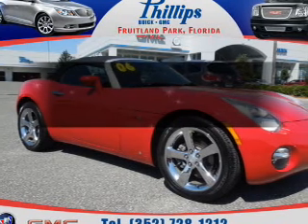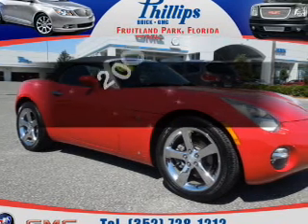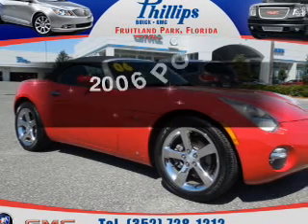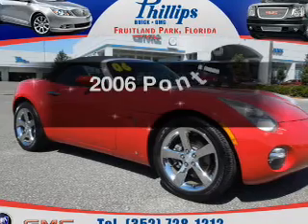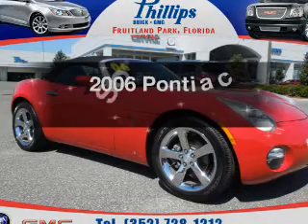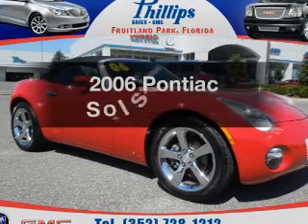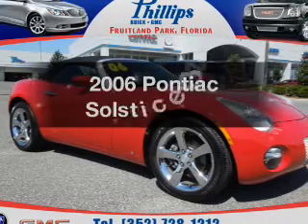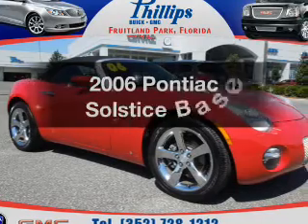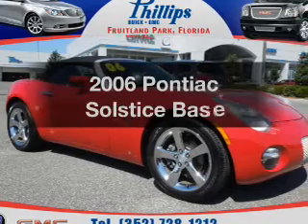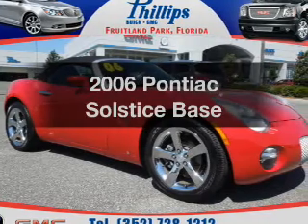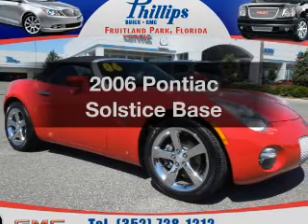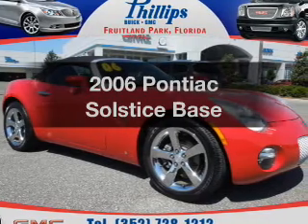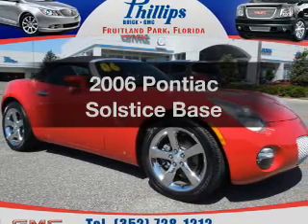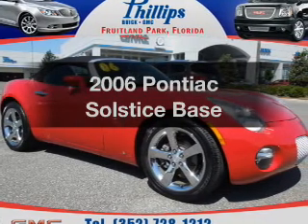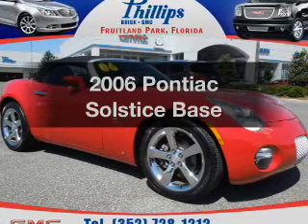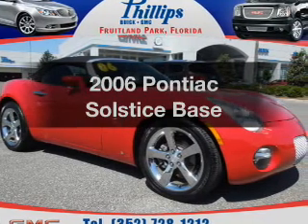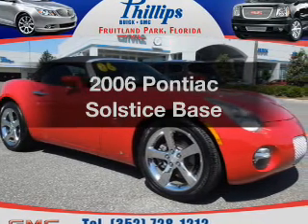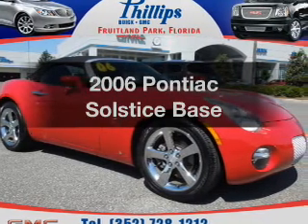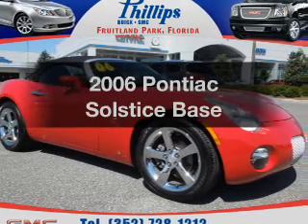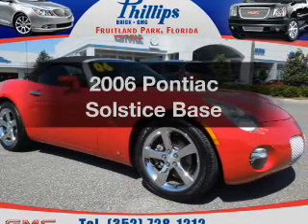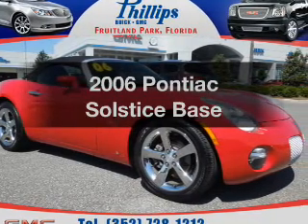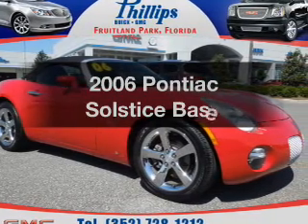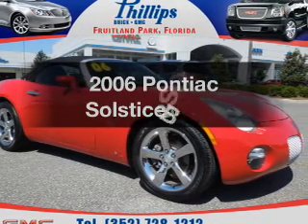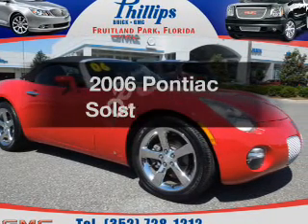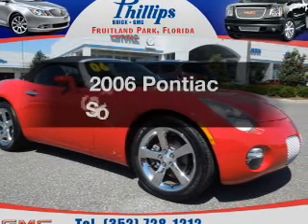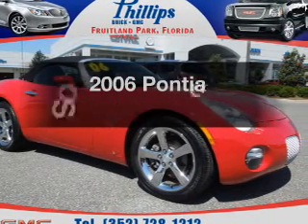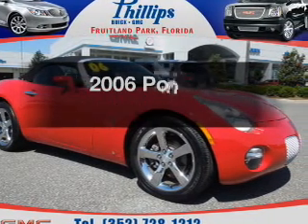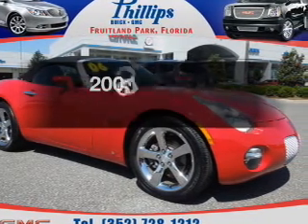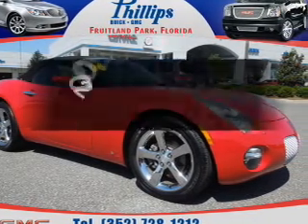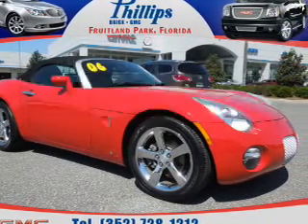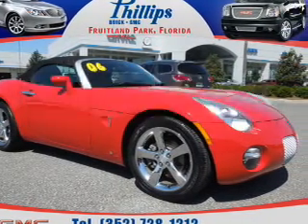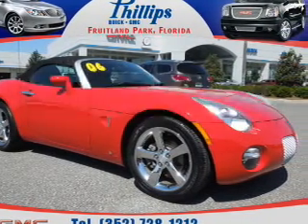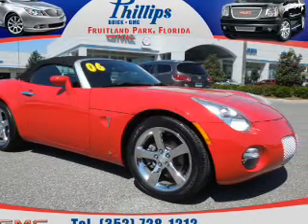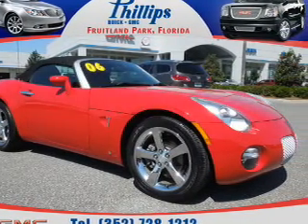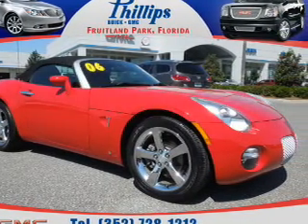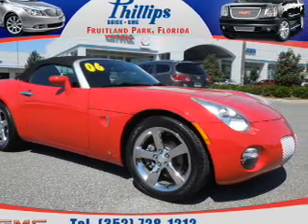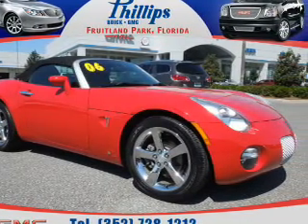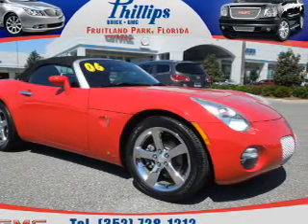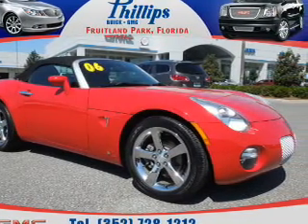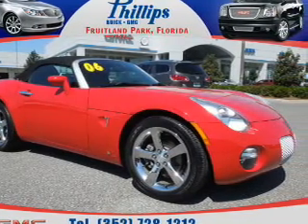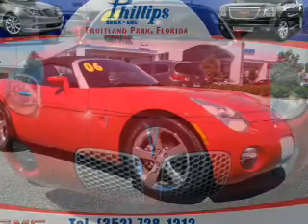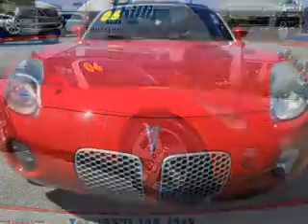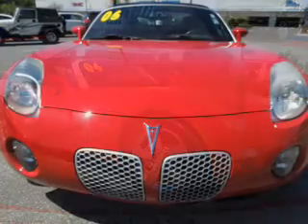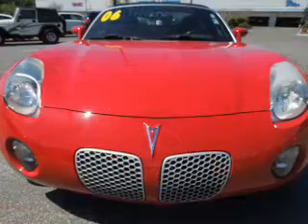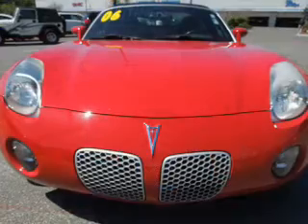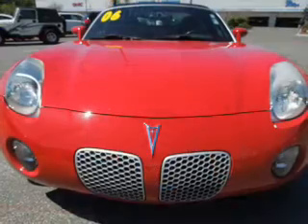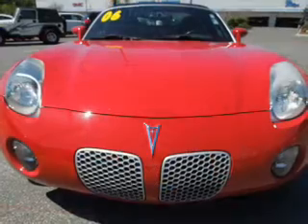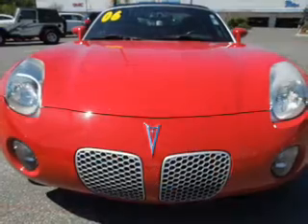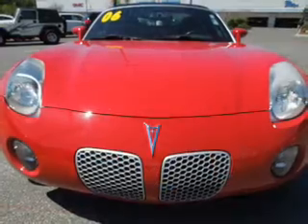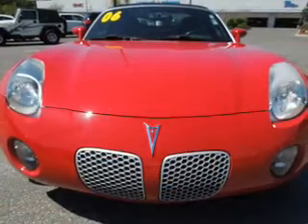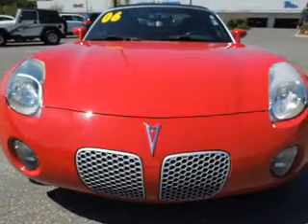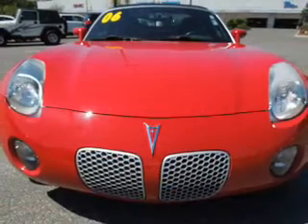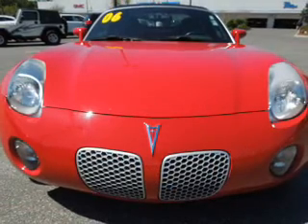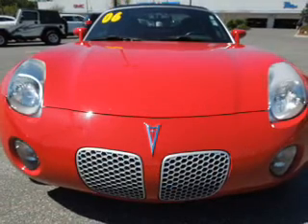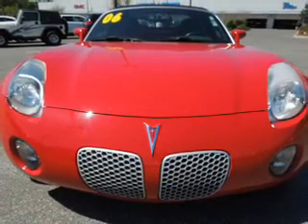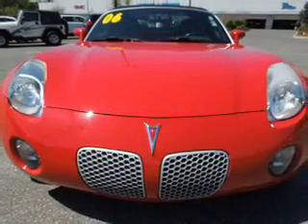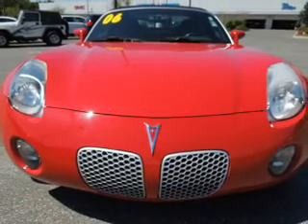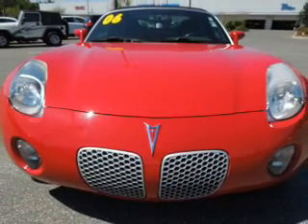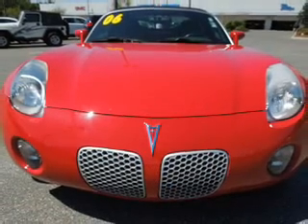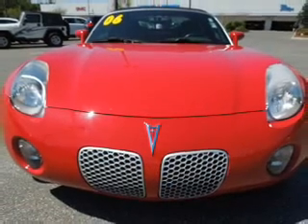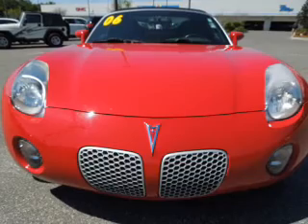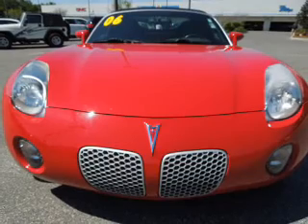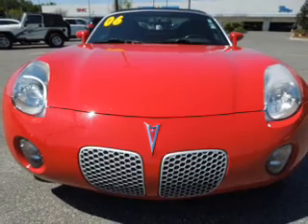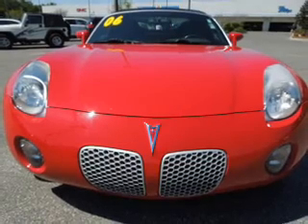Introducing the 2006 Pontiac Solstice. Everything you need under one roof with this great vehicle.